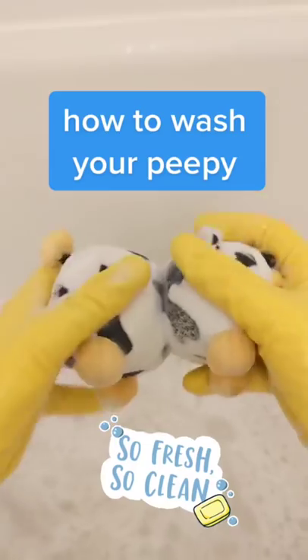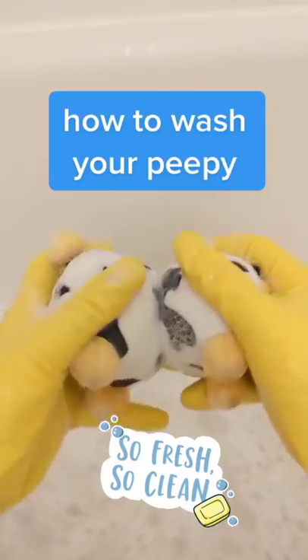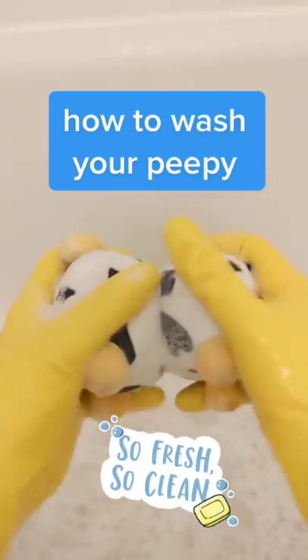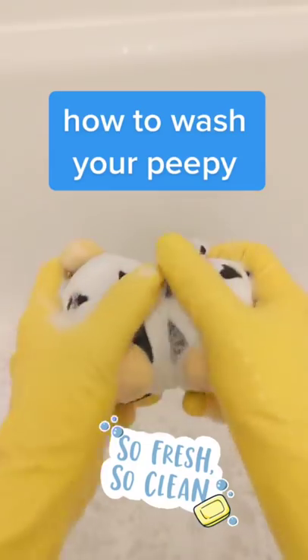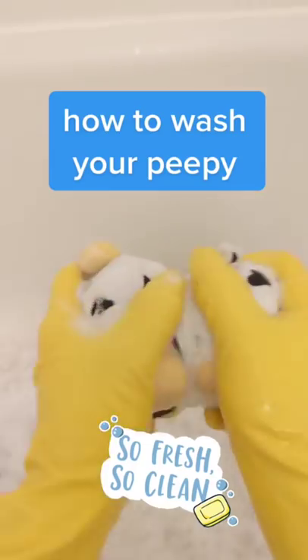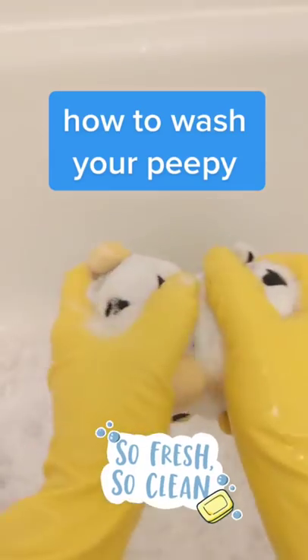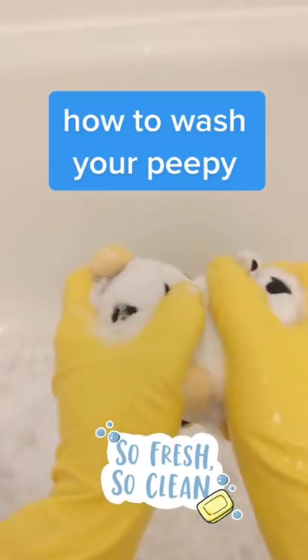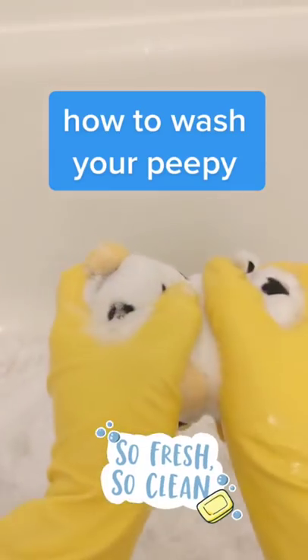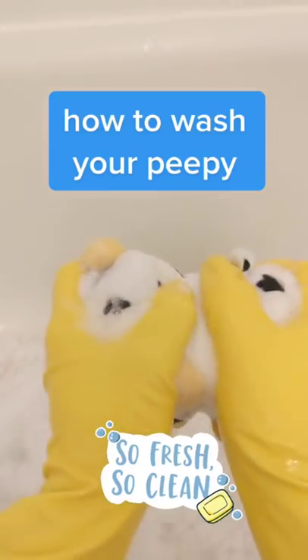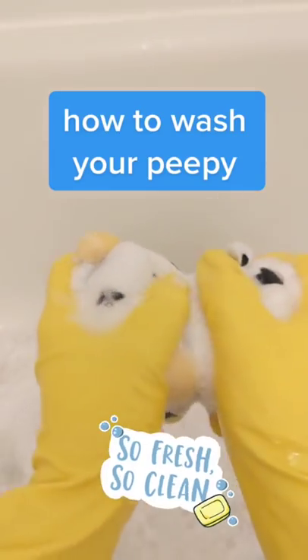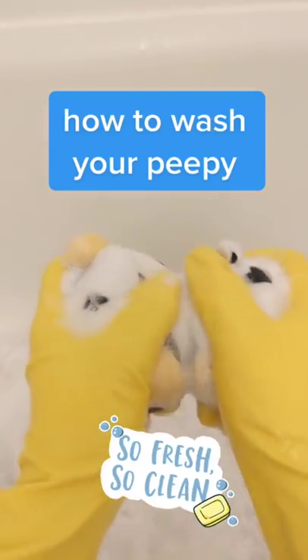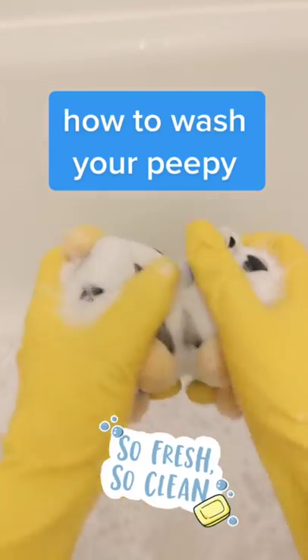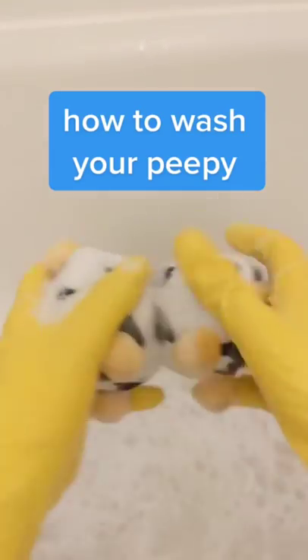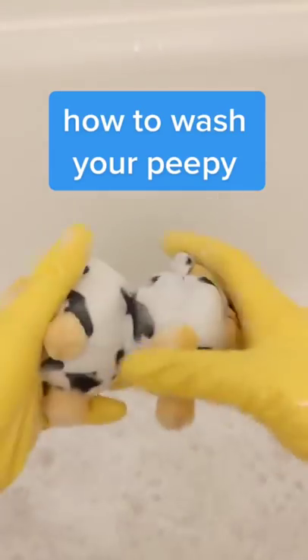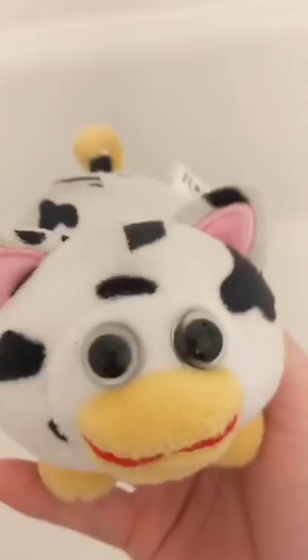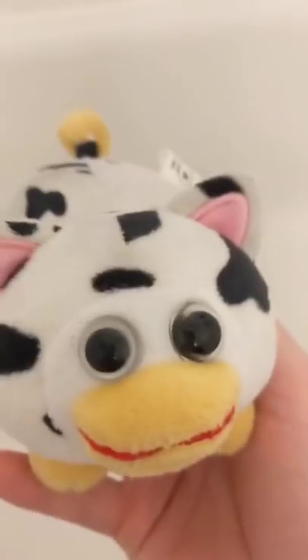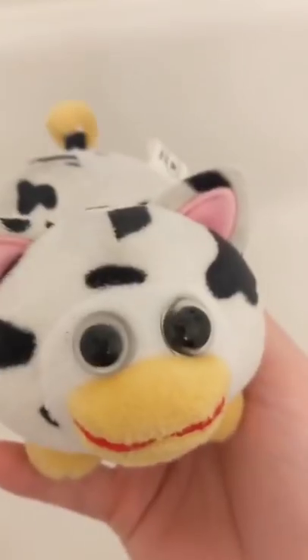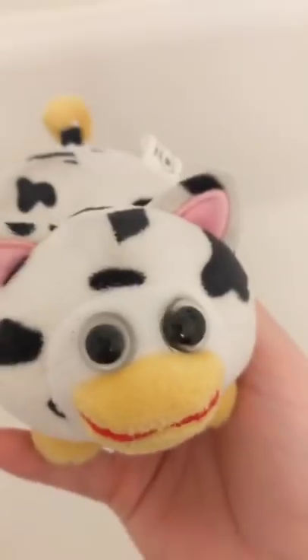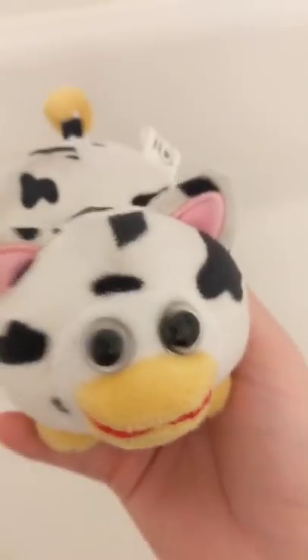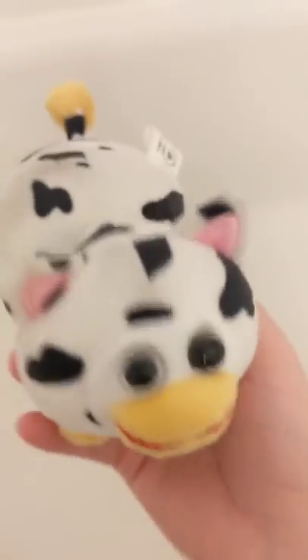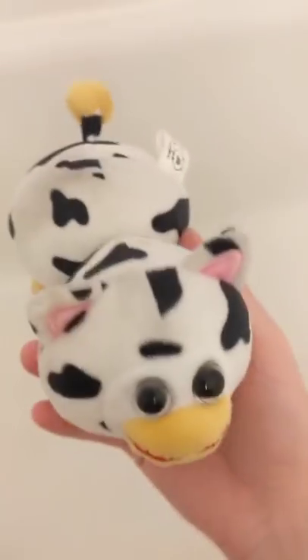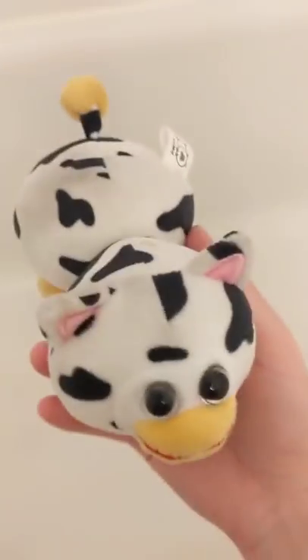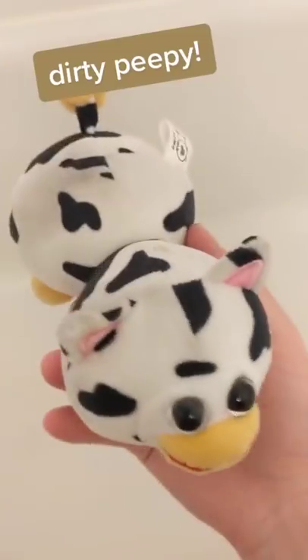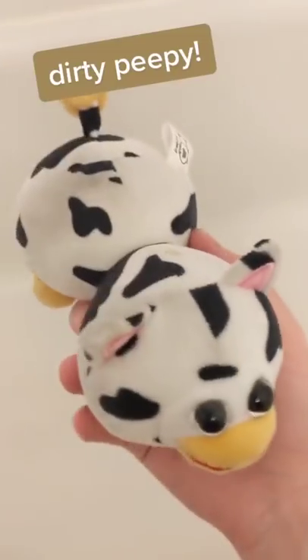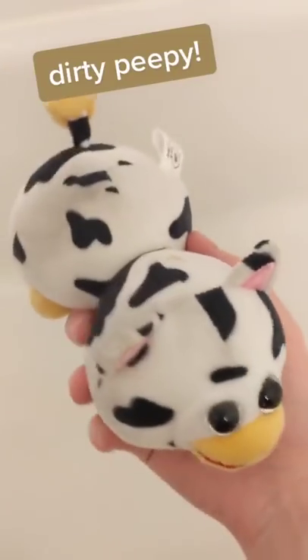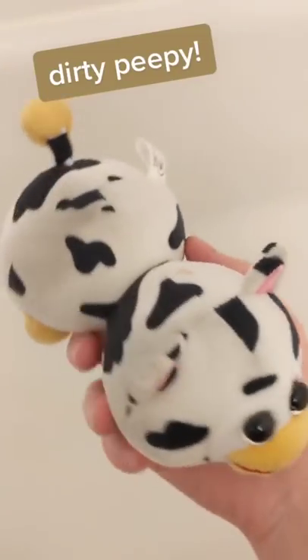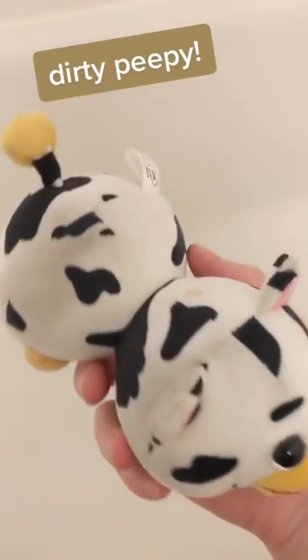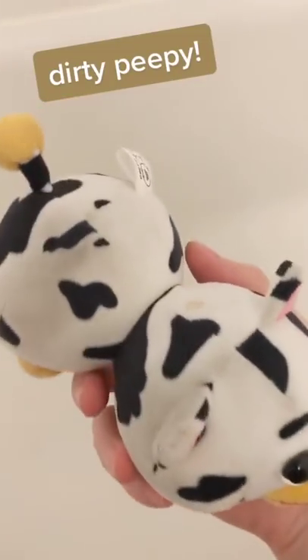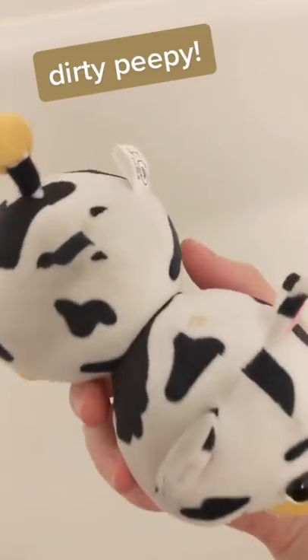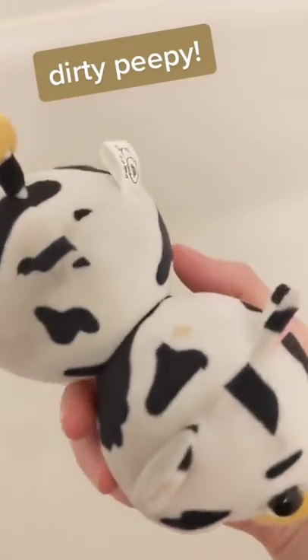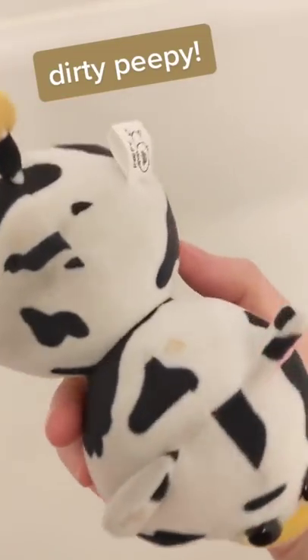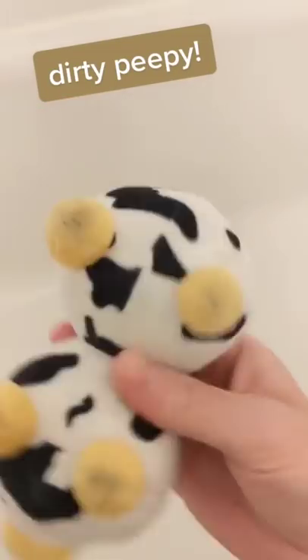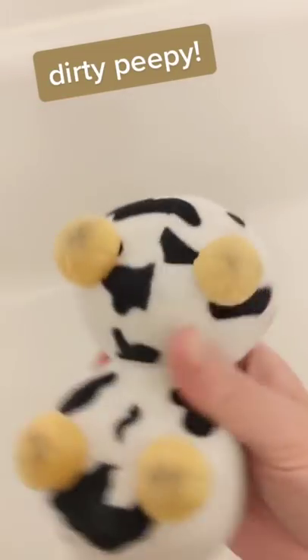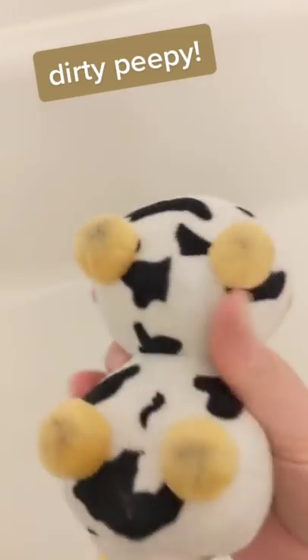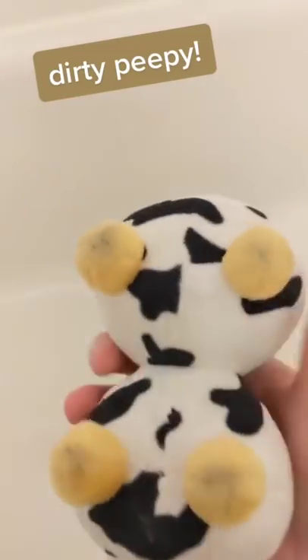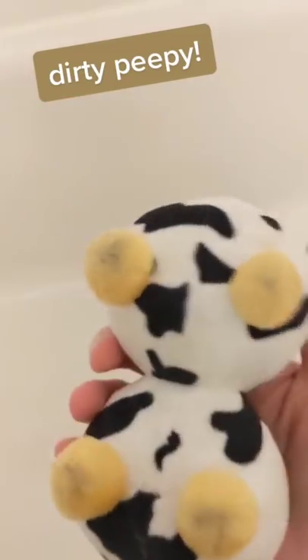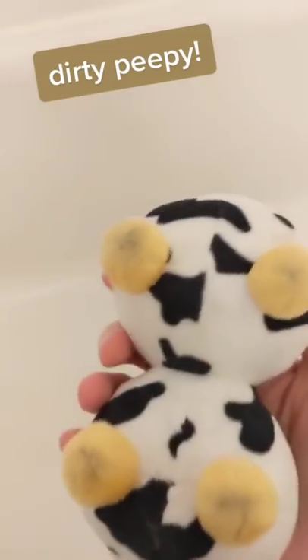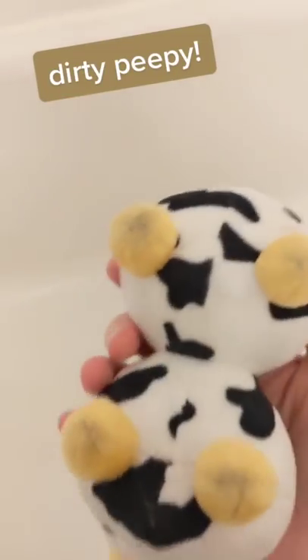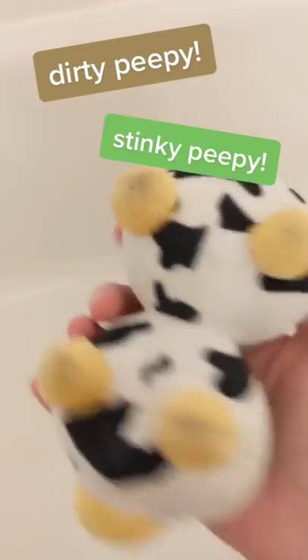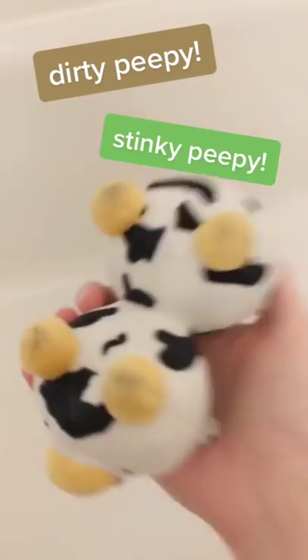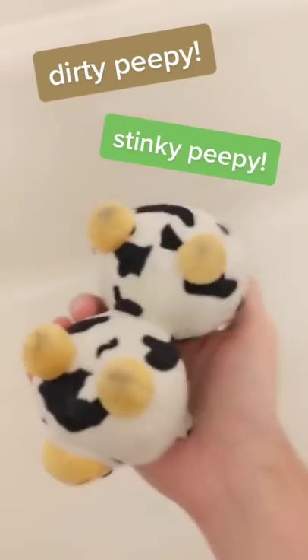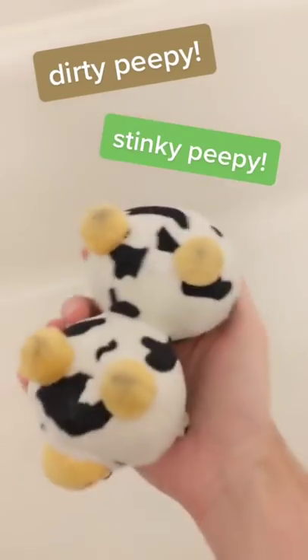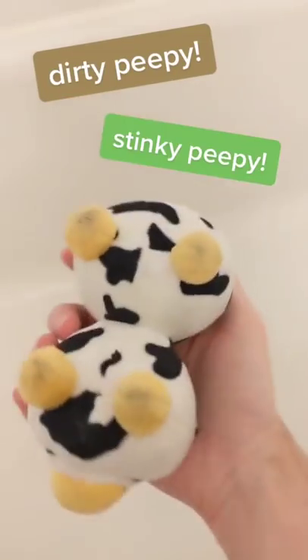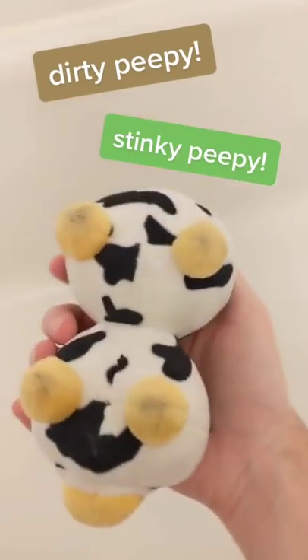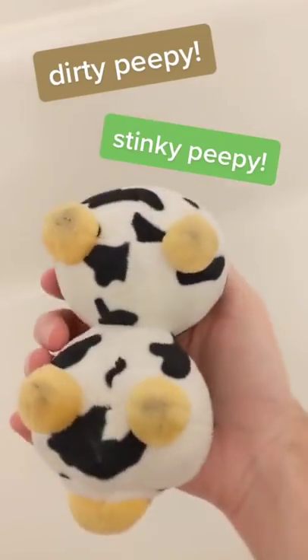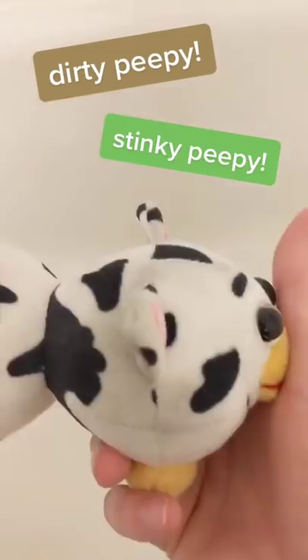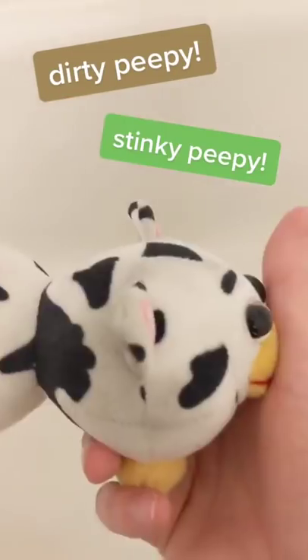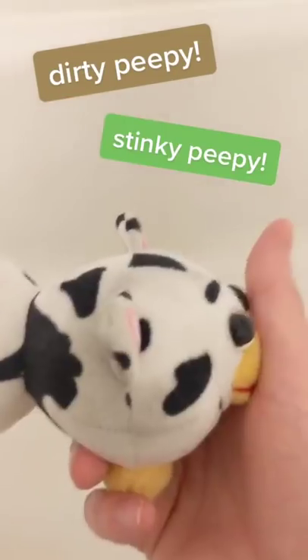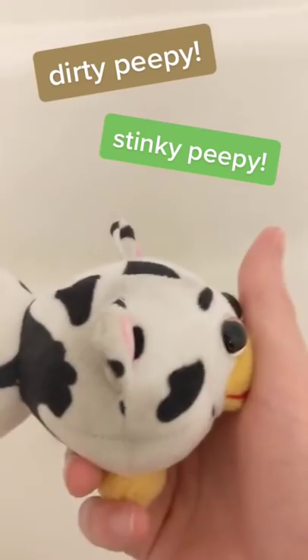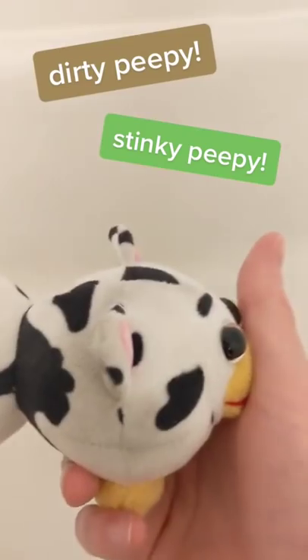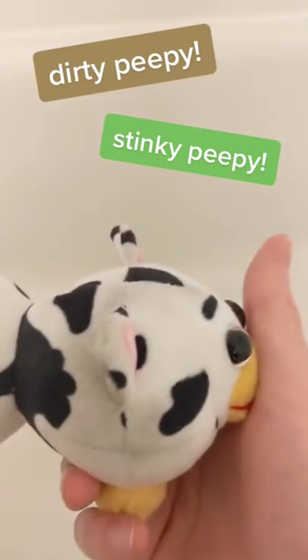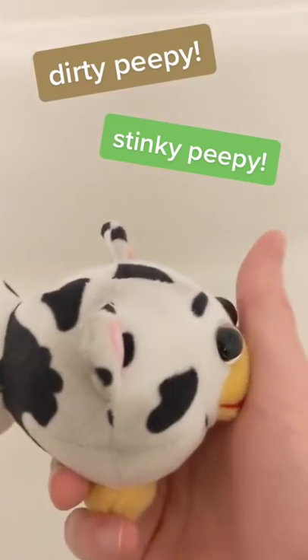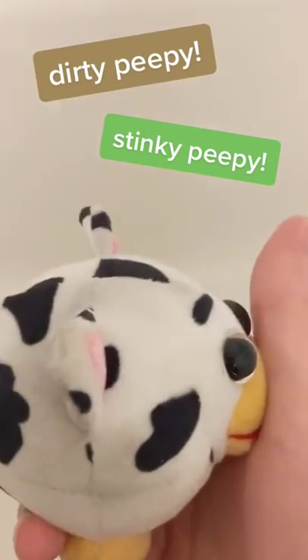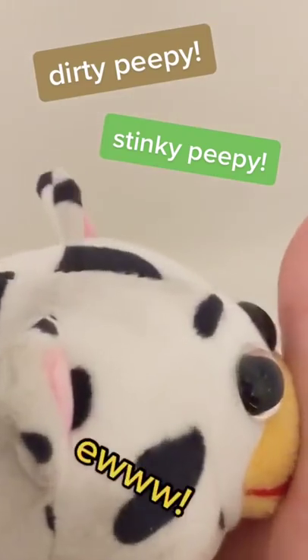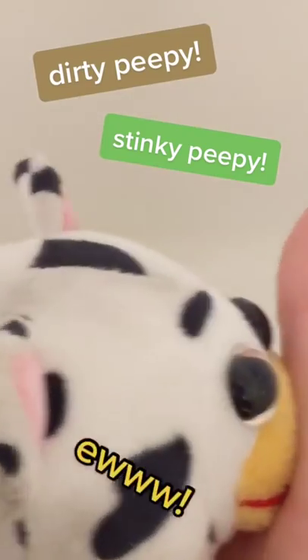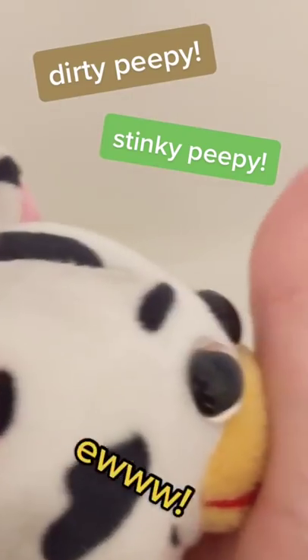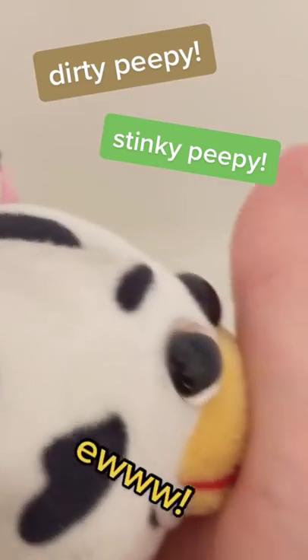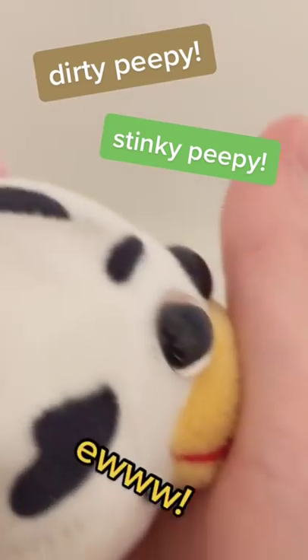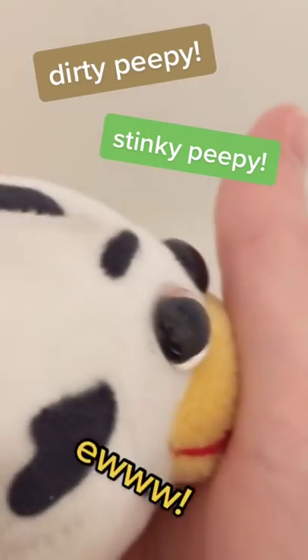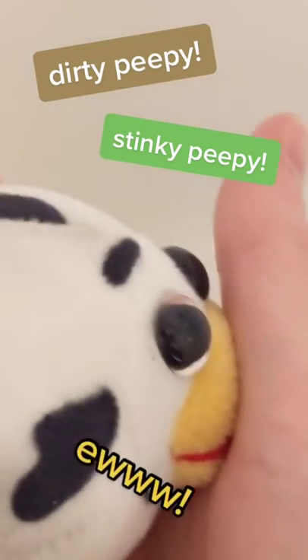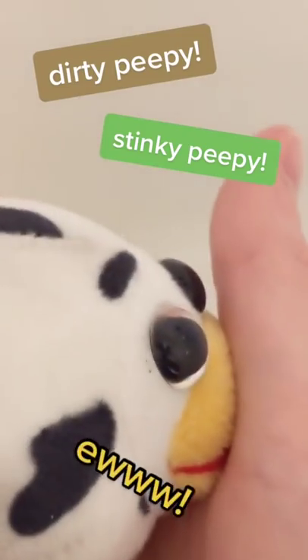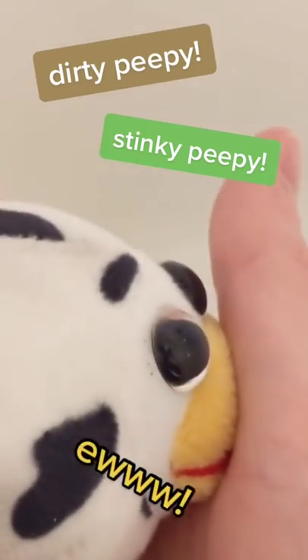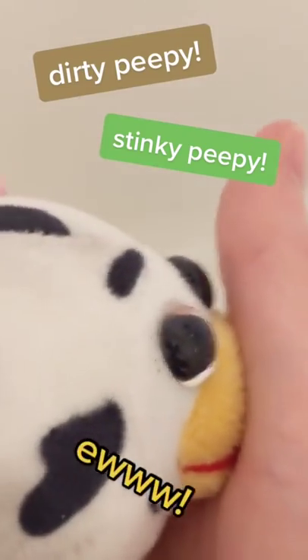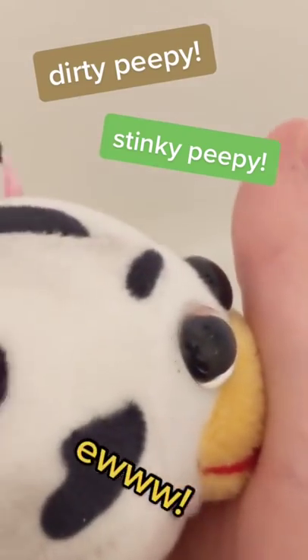Here's how to wash your peepee. Look, let's face it, everybody's peepee gets dirty. Mine was looking extra dirty today, so it was time for a bath.